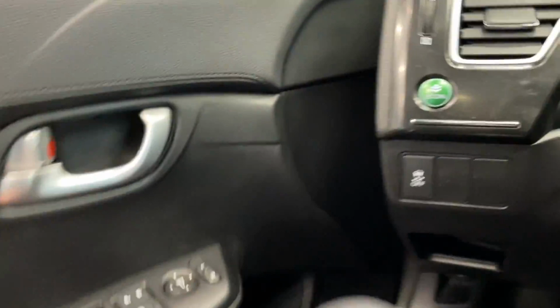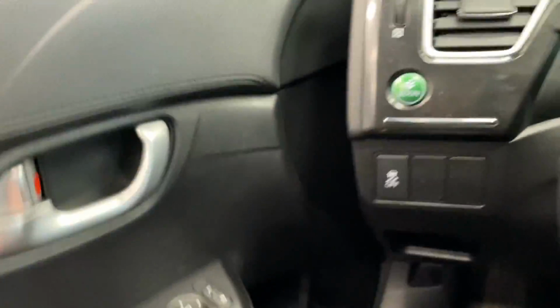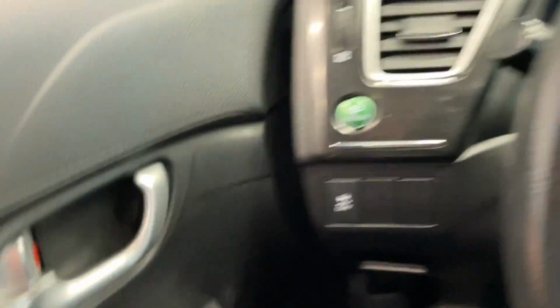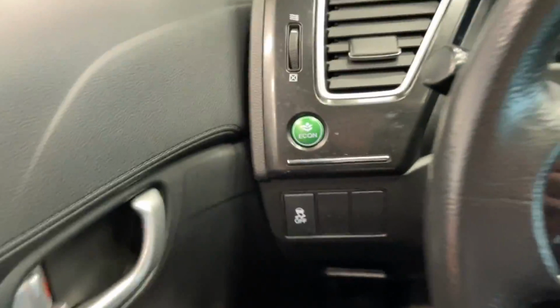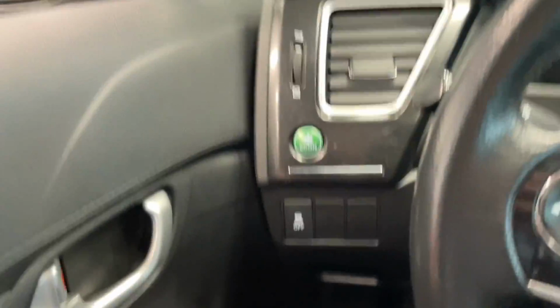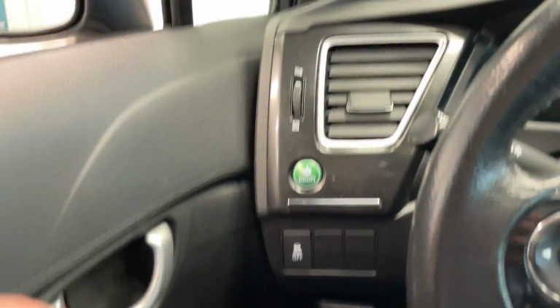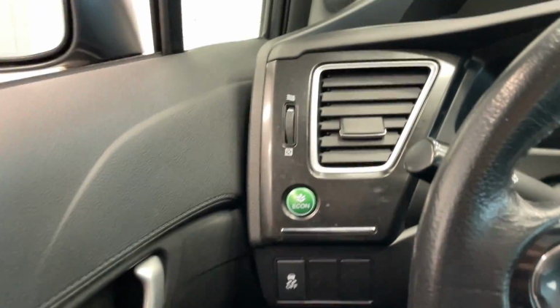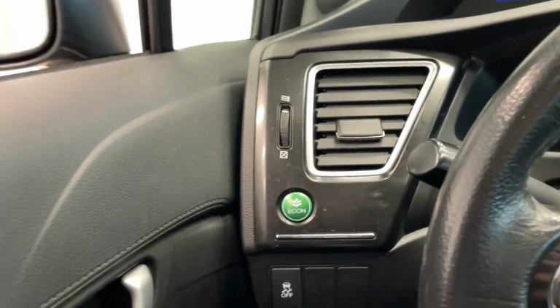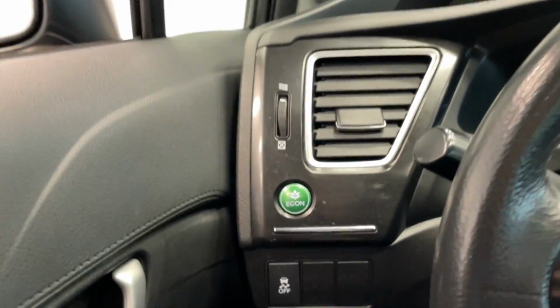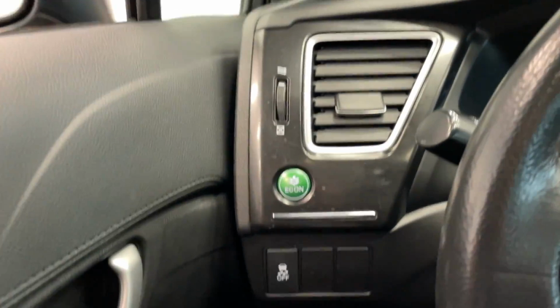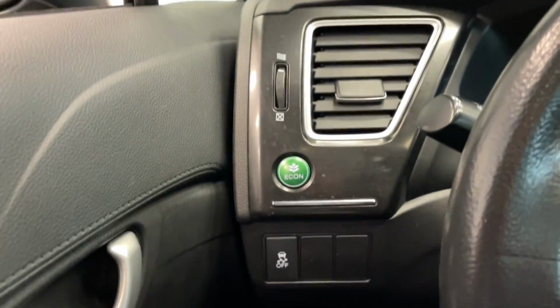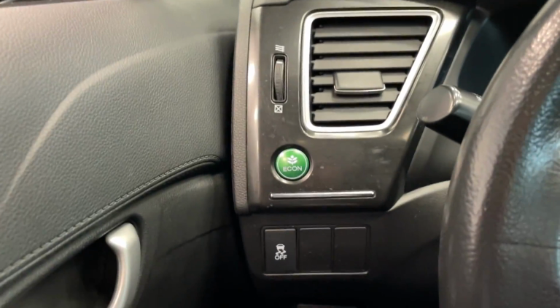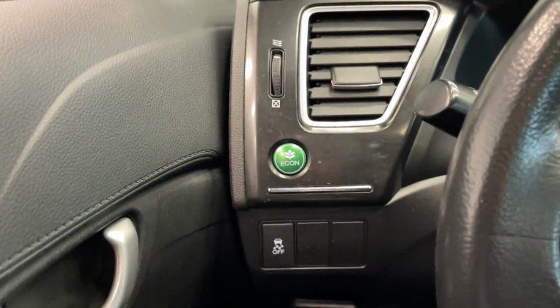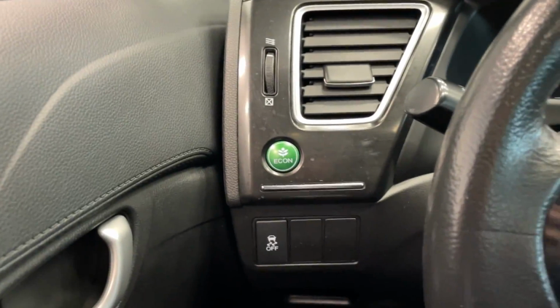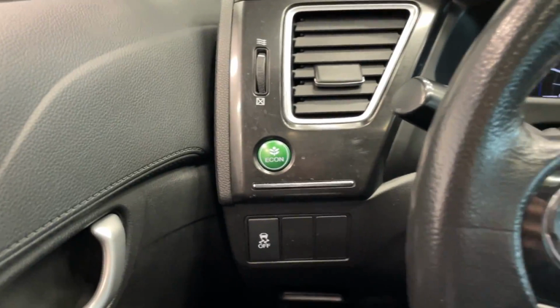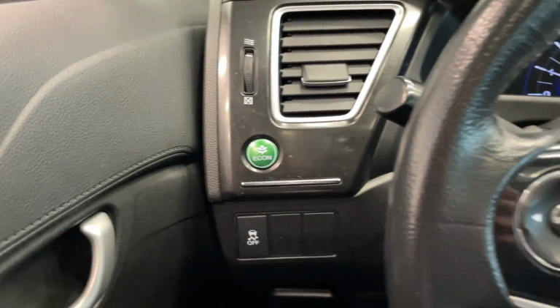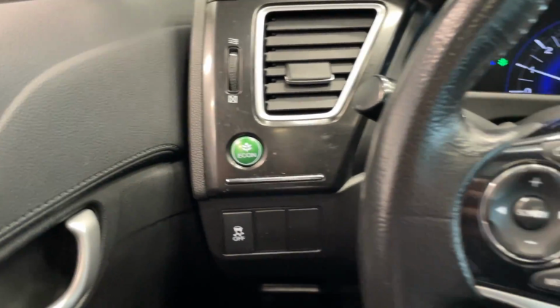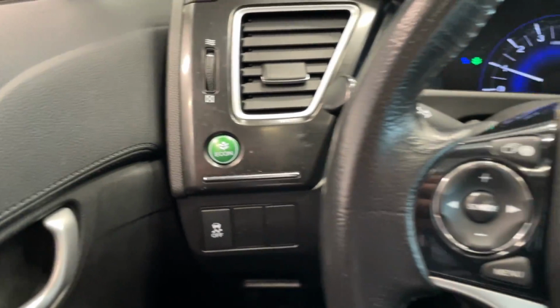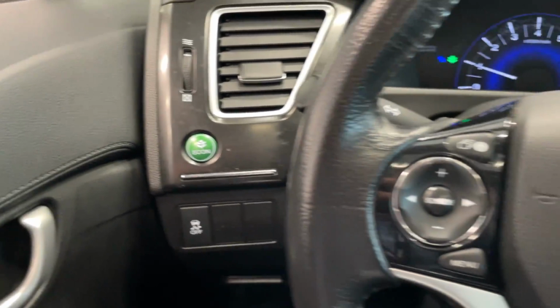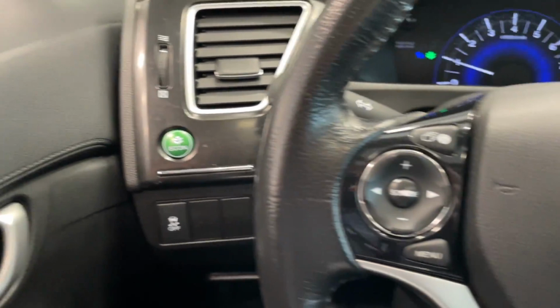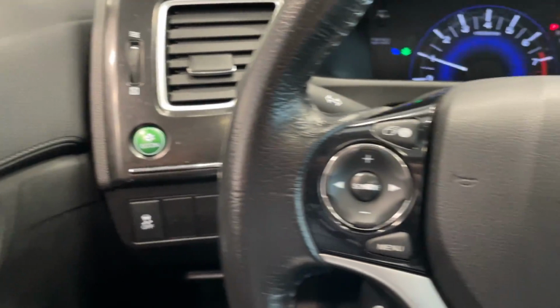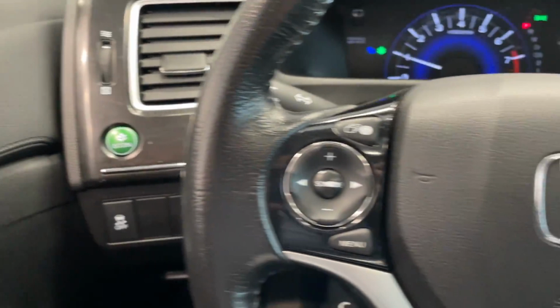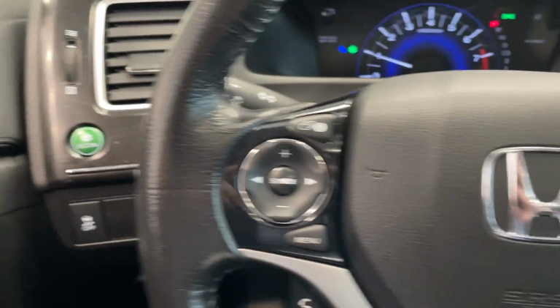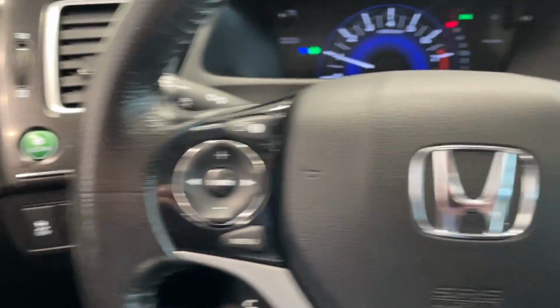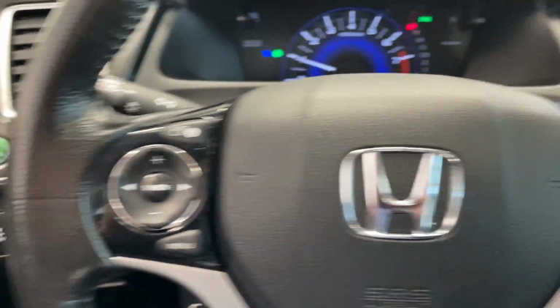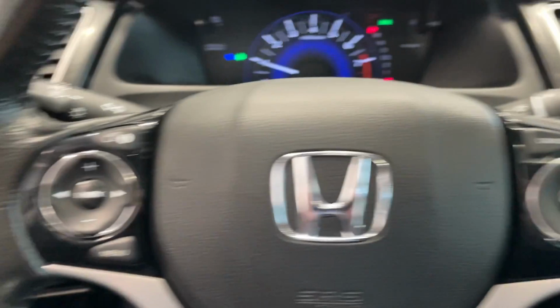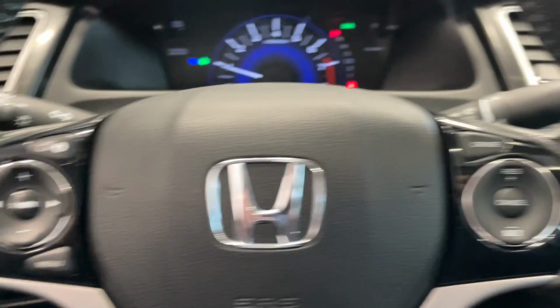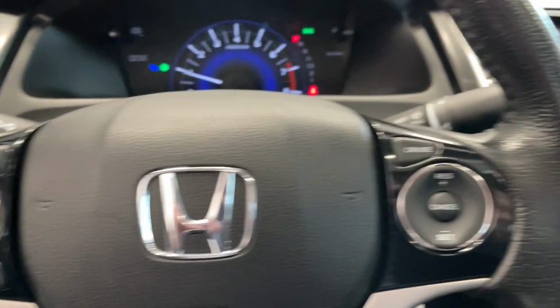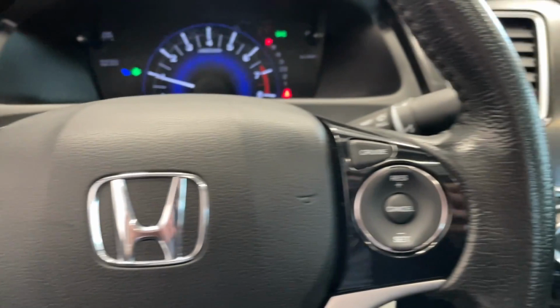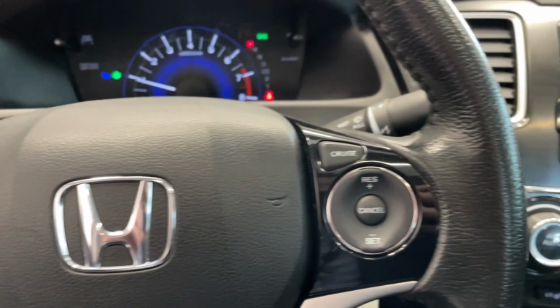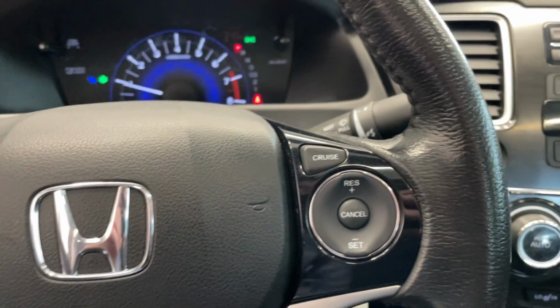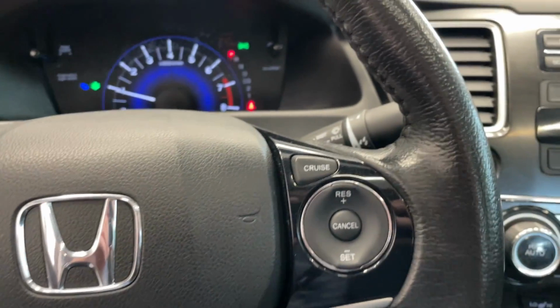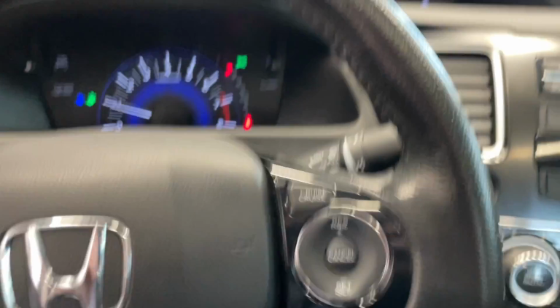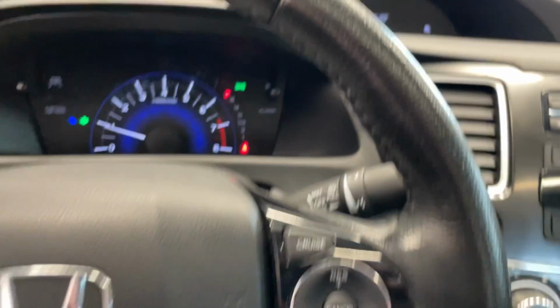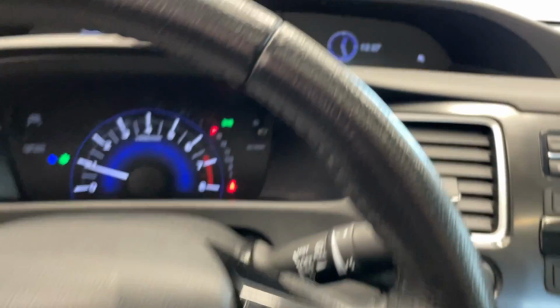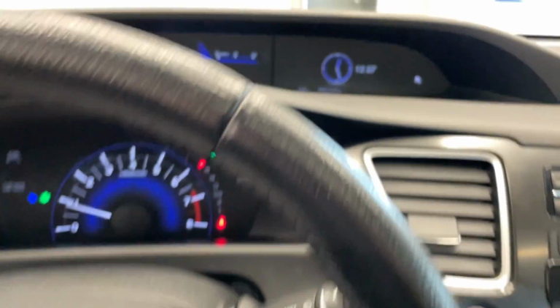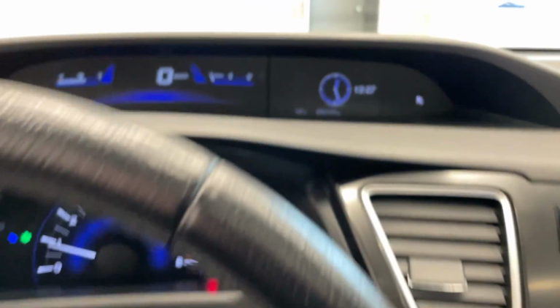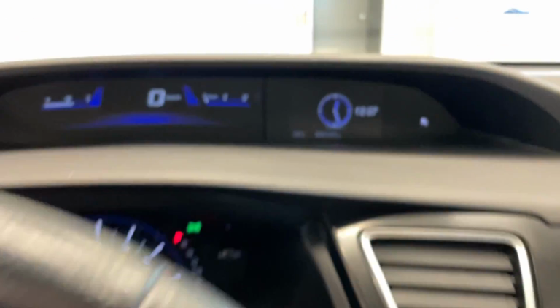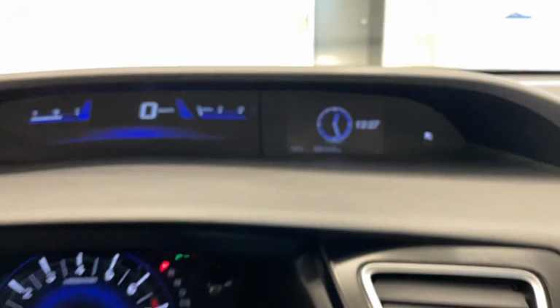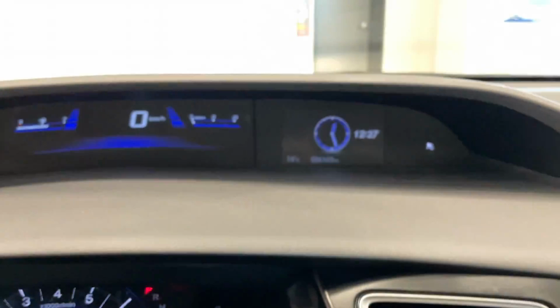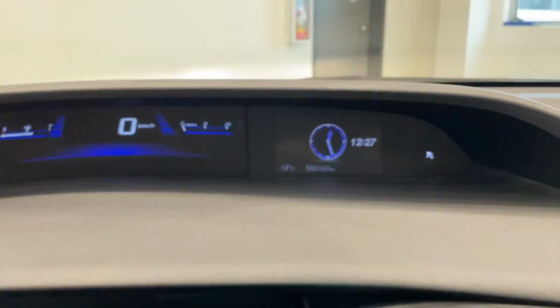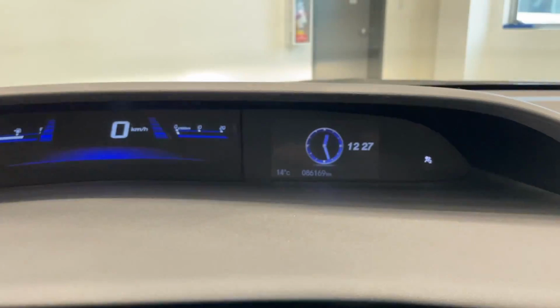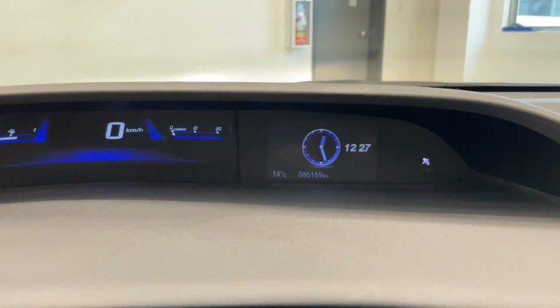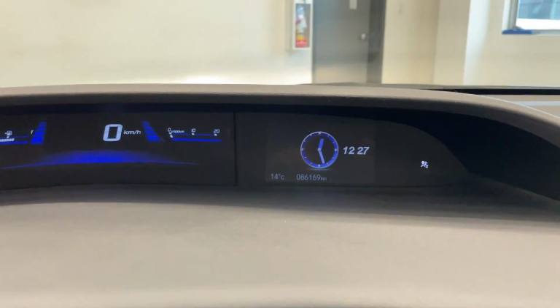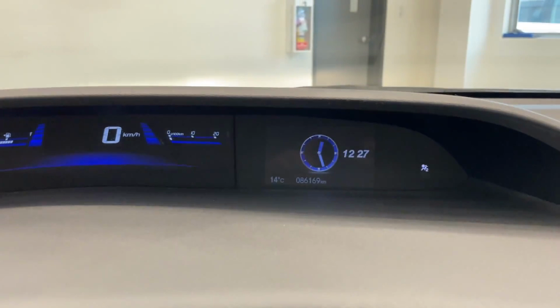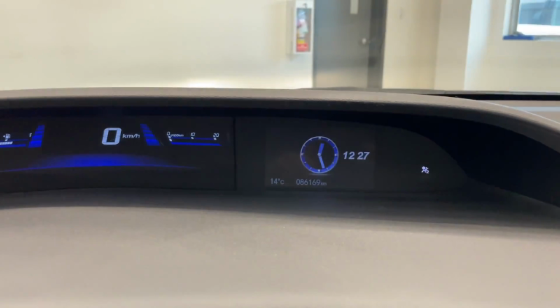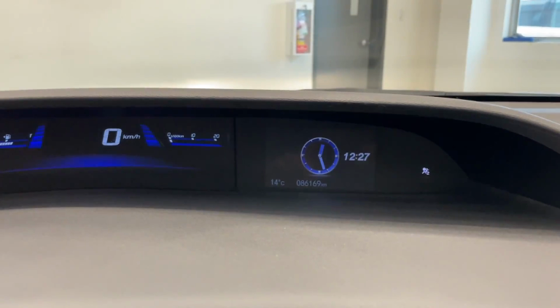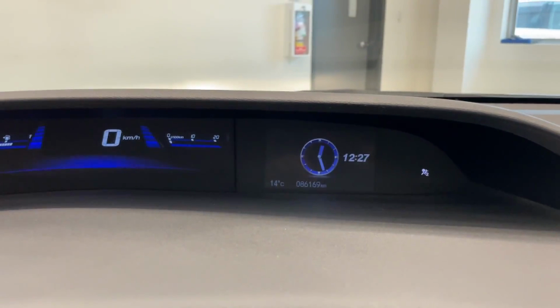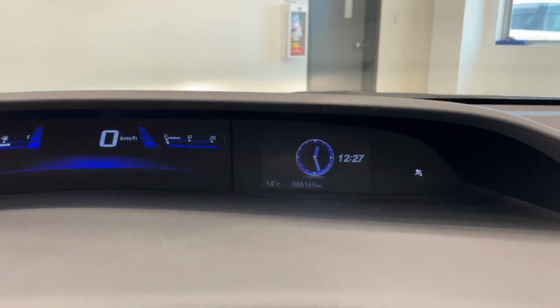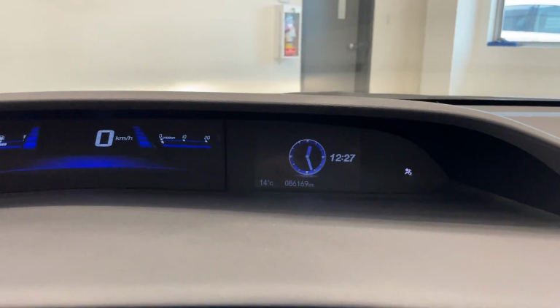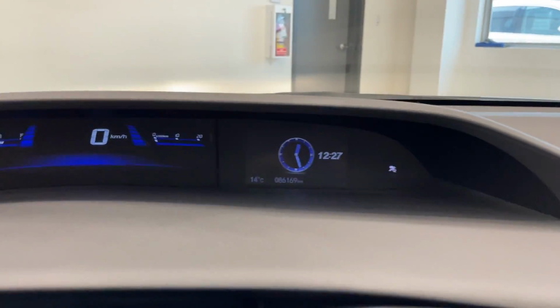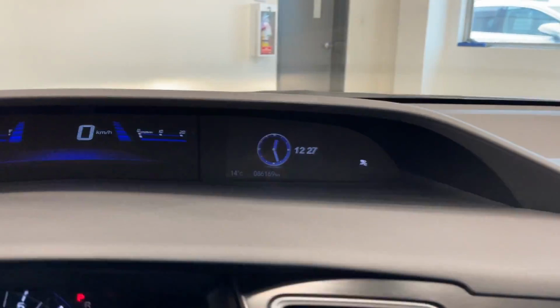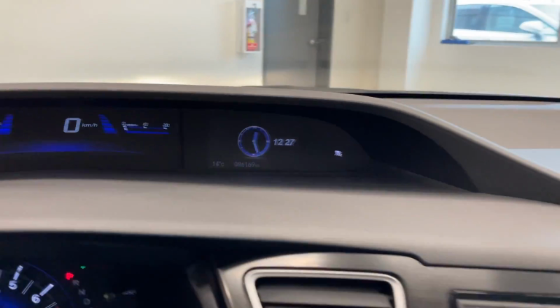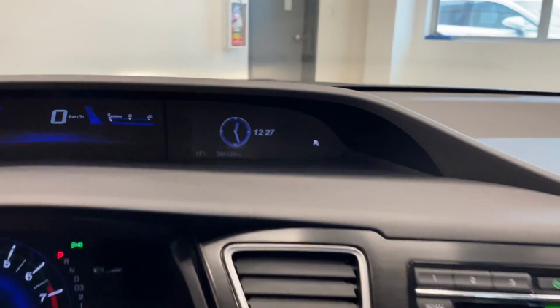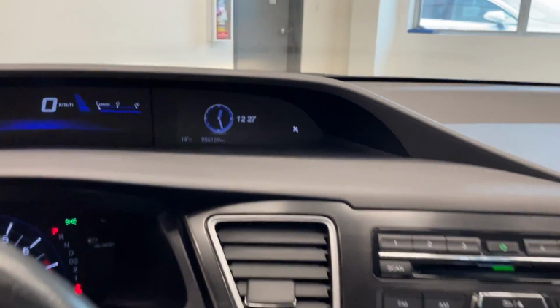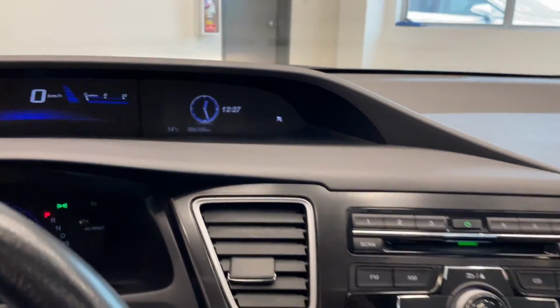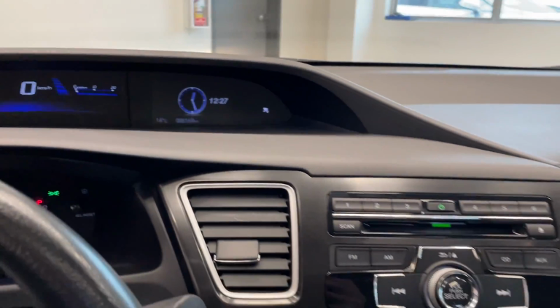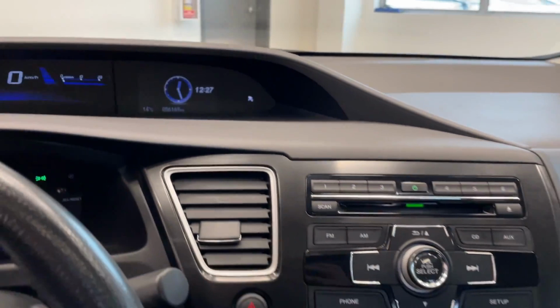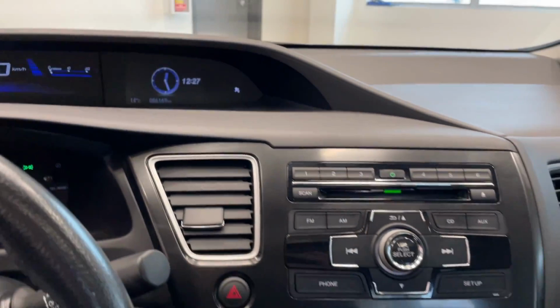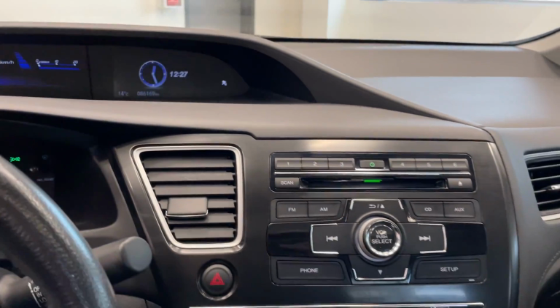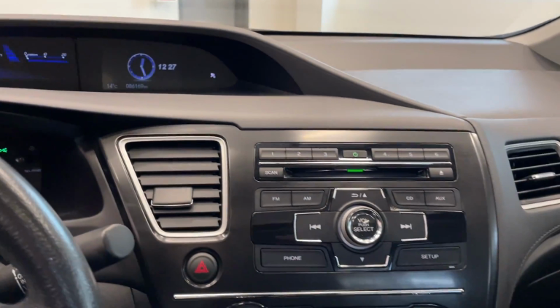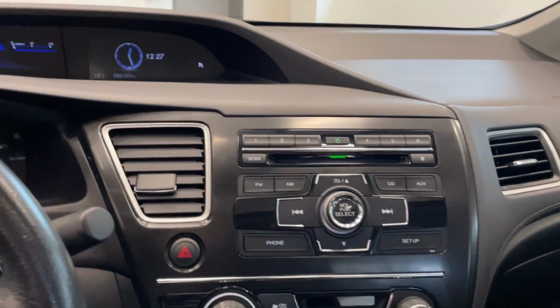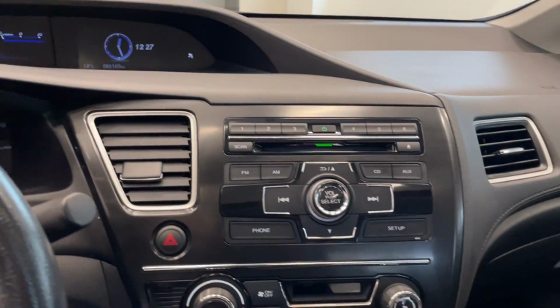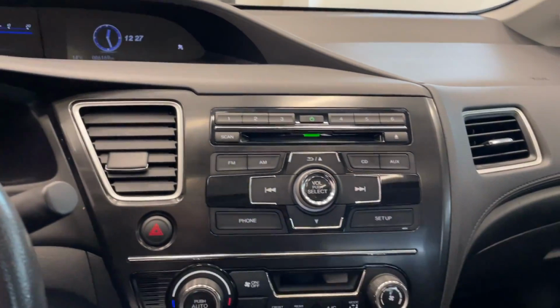On the inside here you've got your econ button, all your steering wheel controls. This vehicle only has 86,000 kilometers — super low mileage for the year.